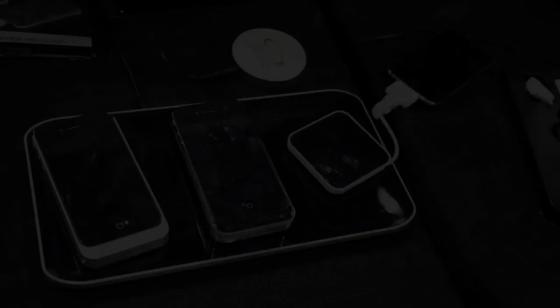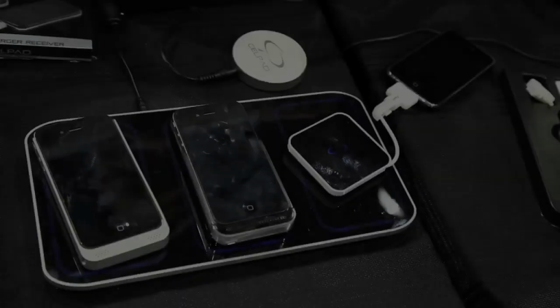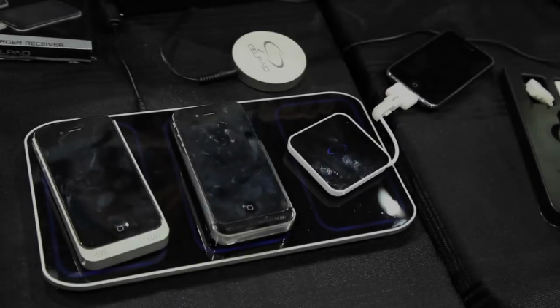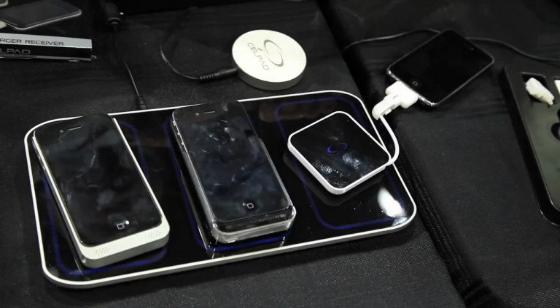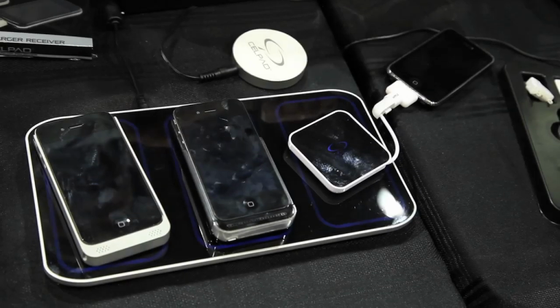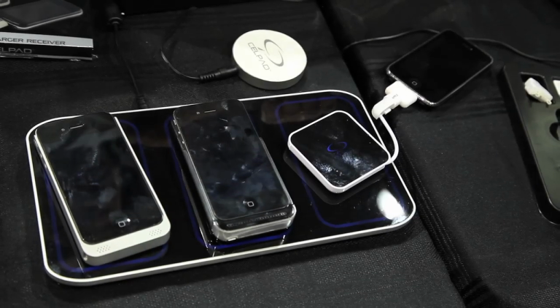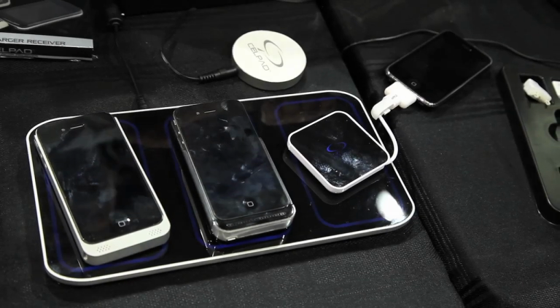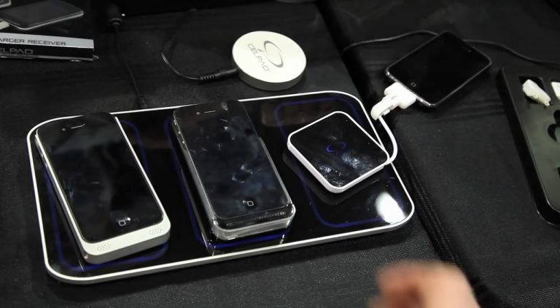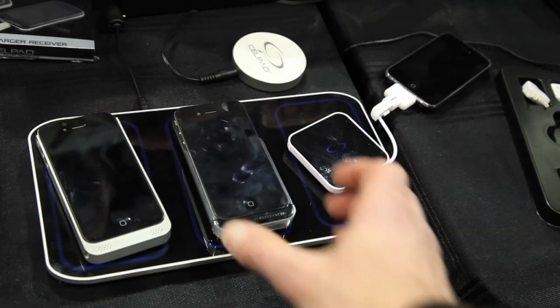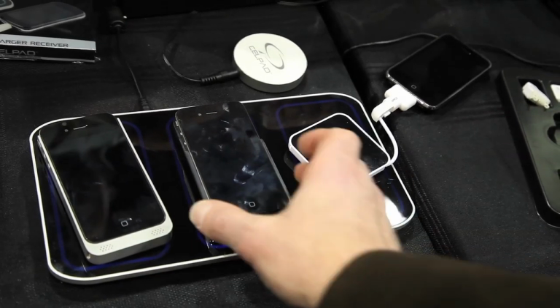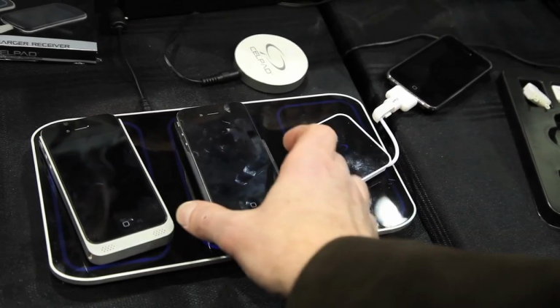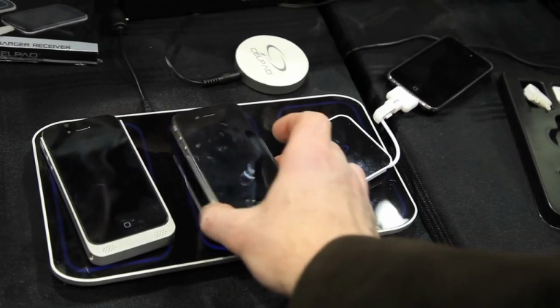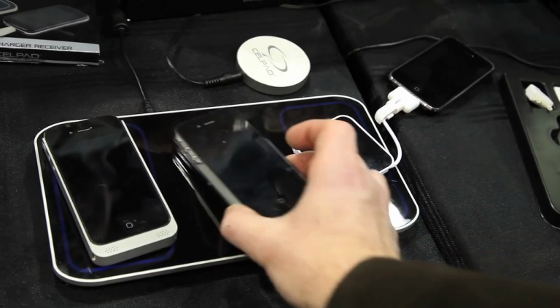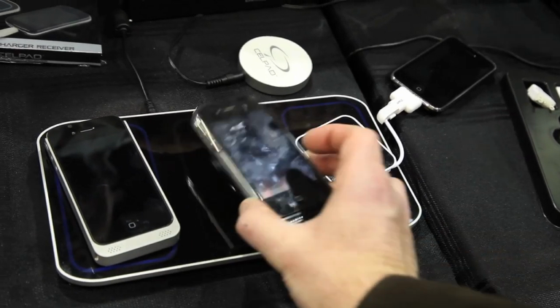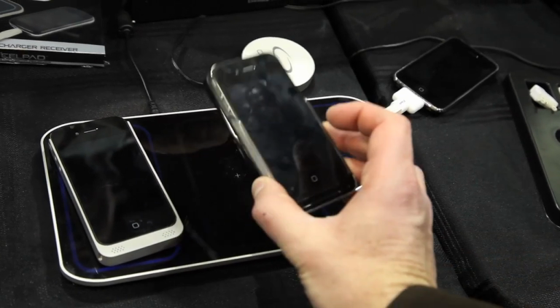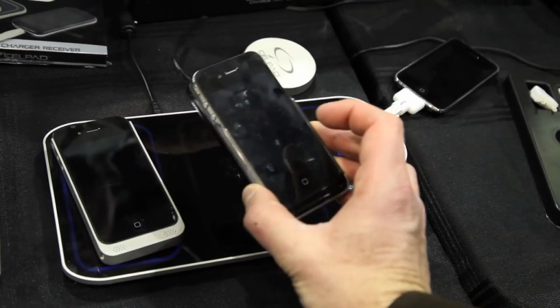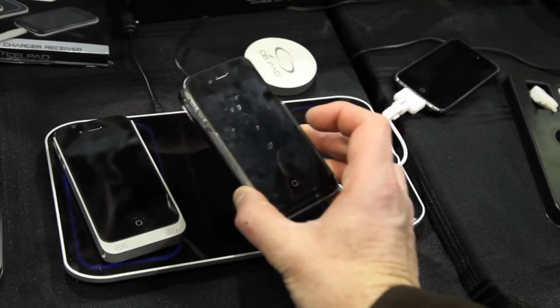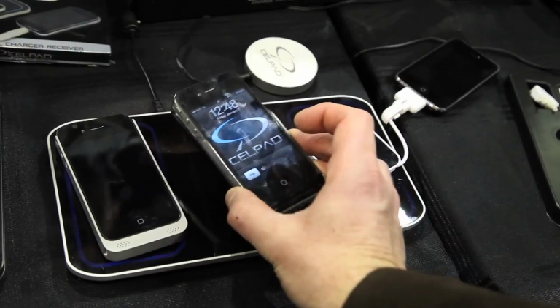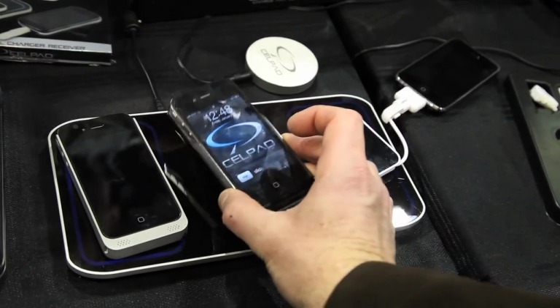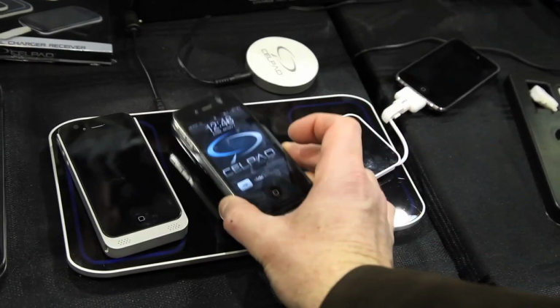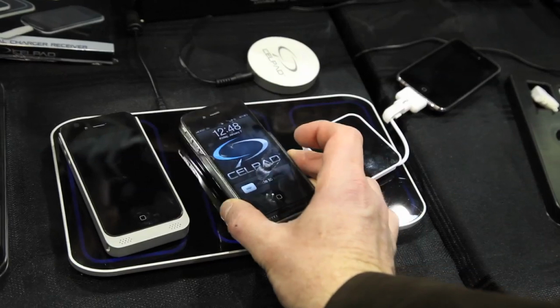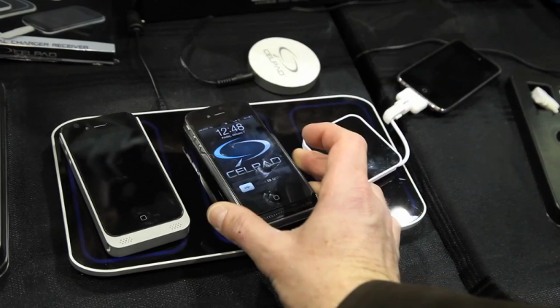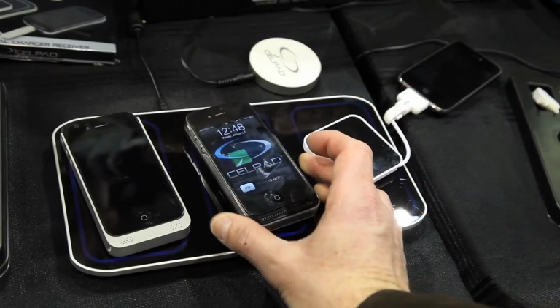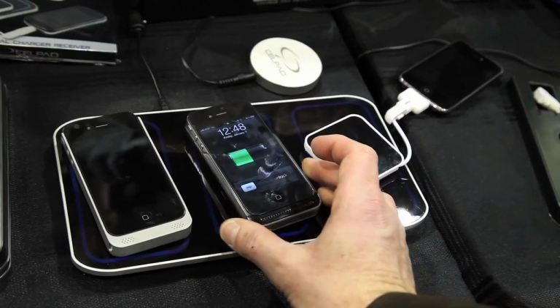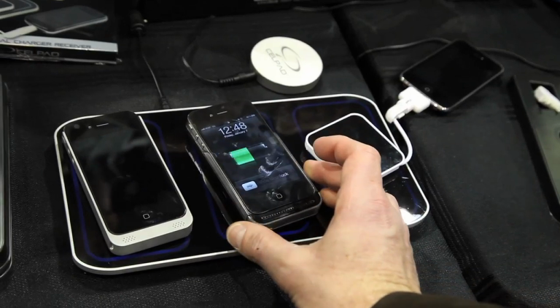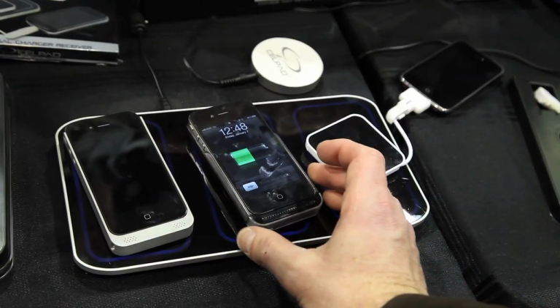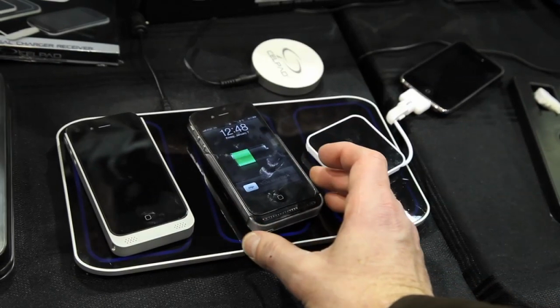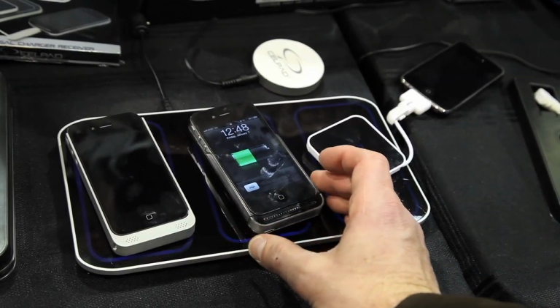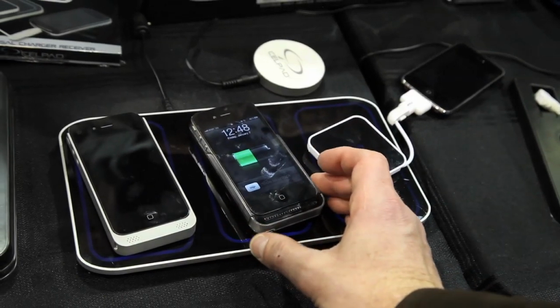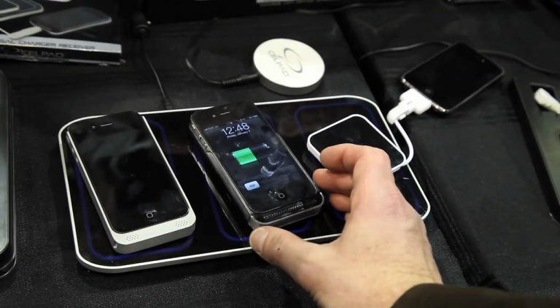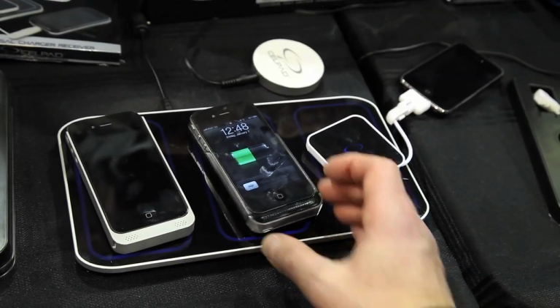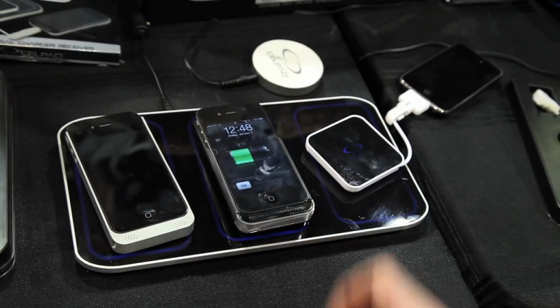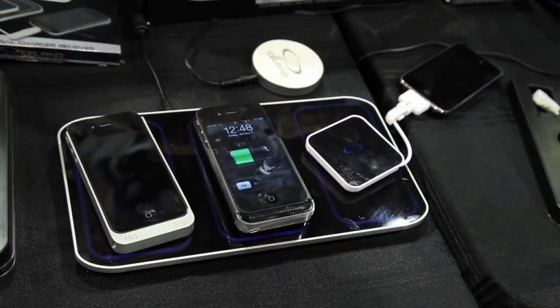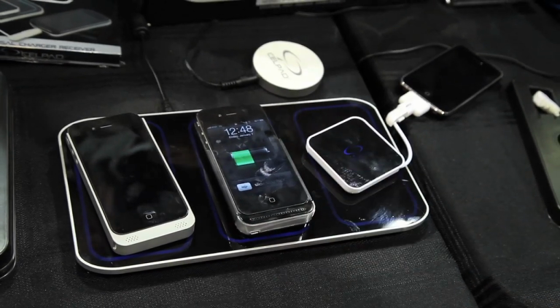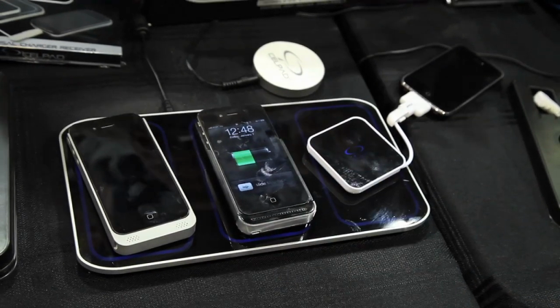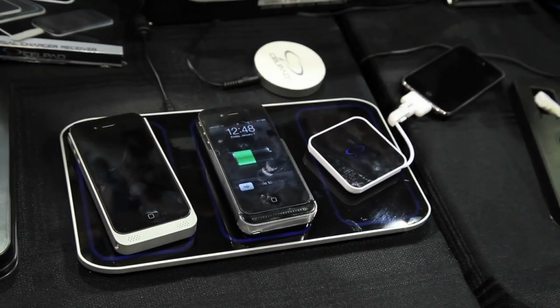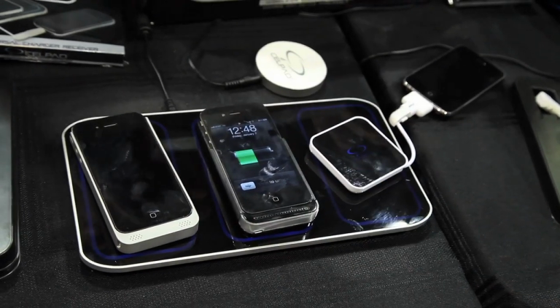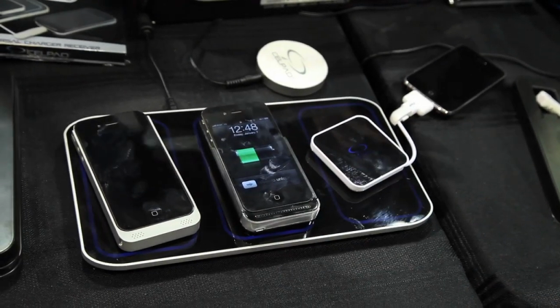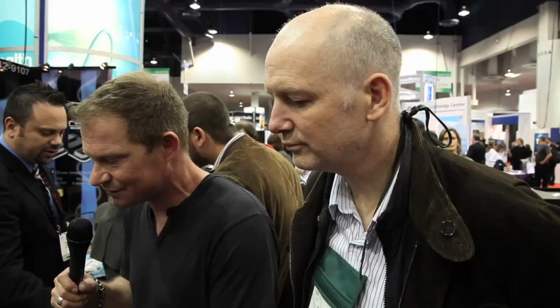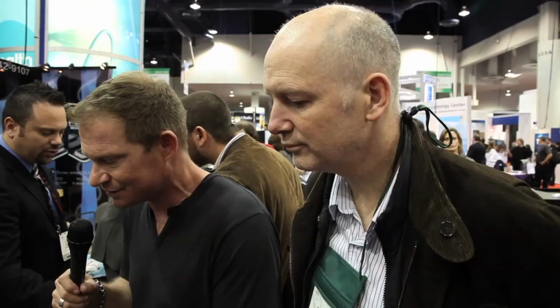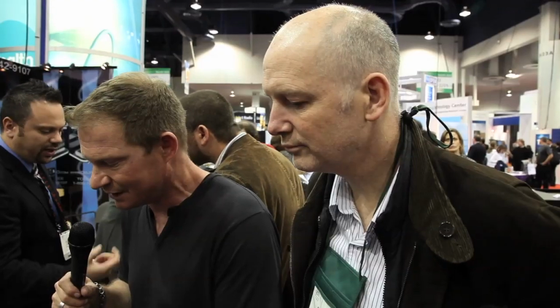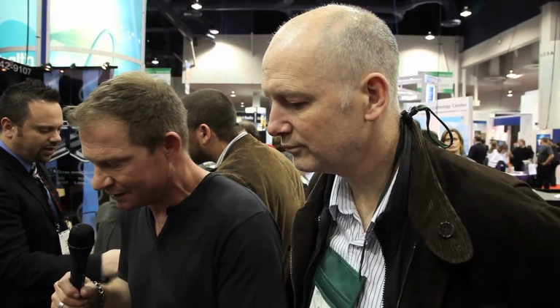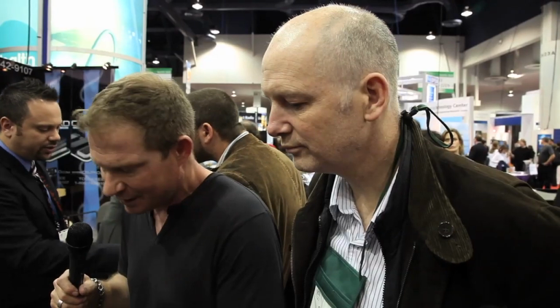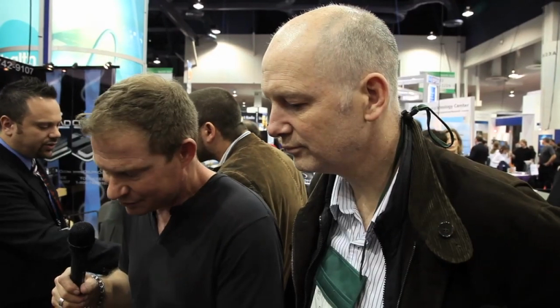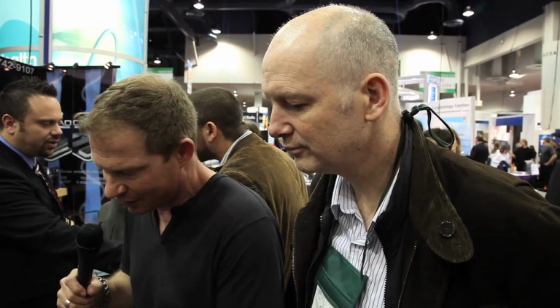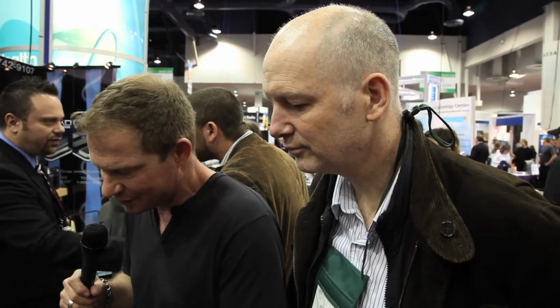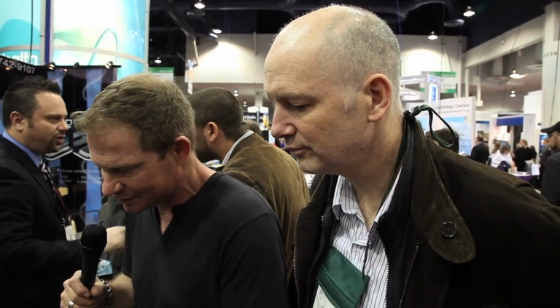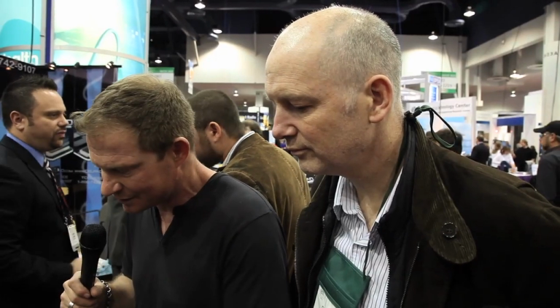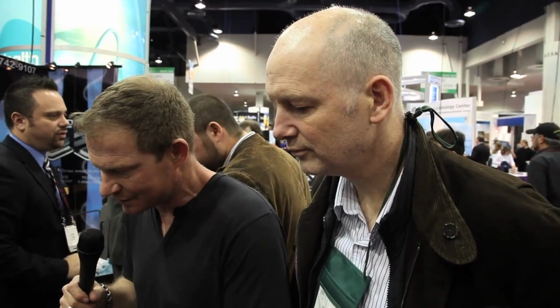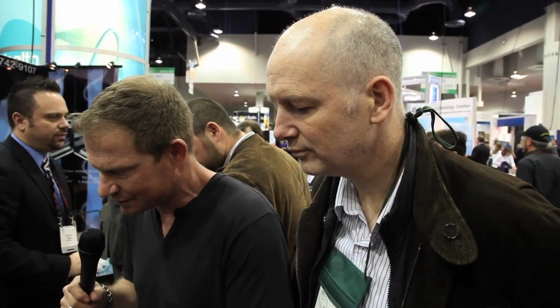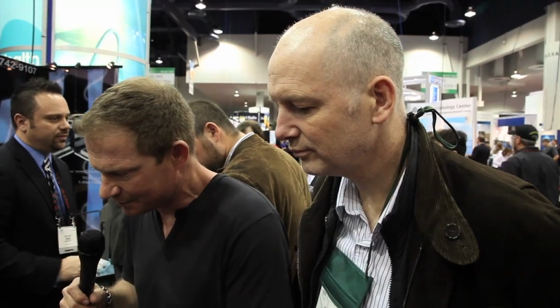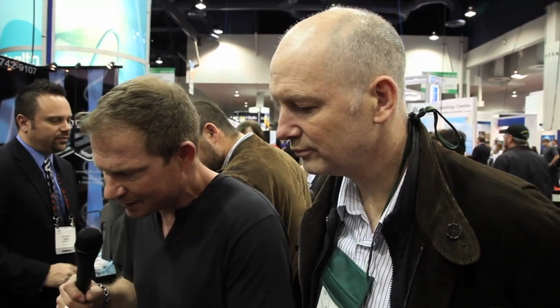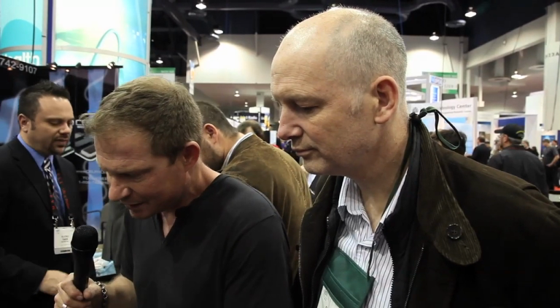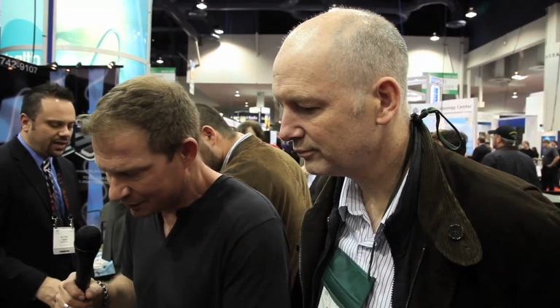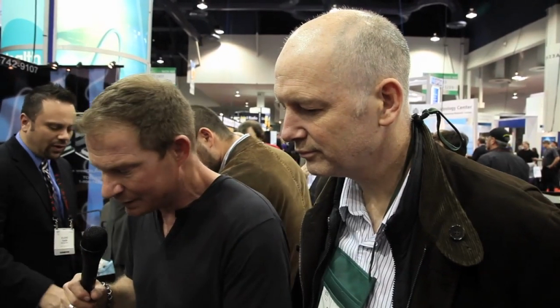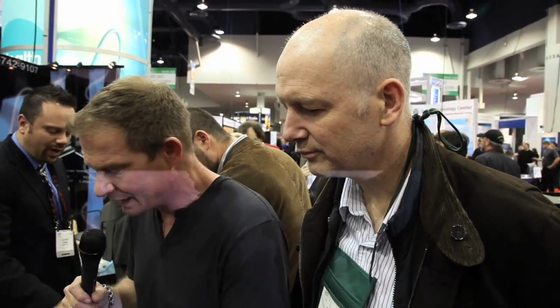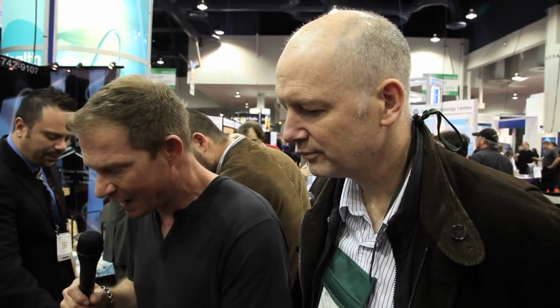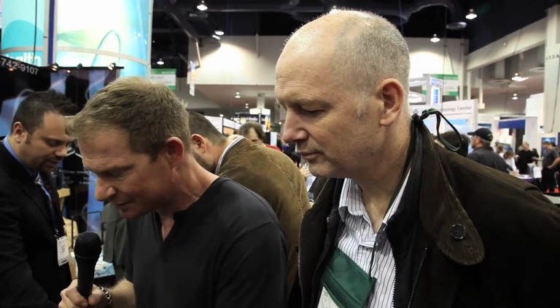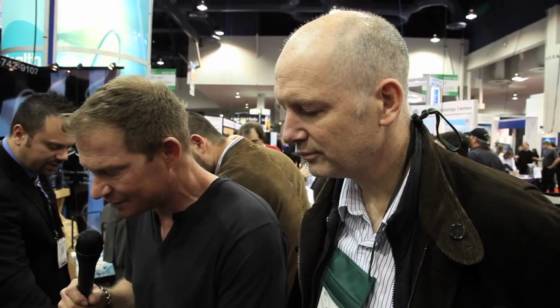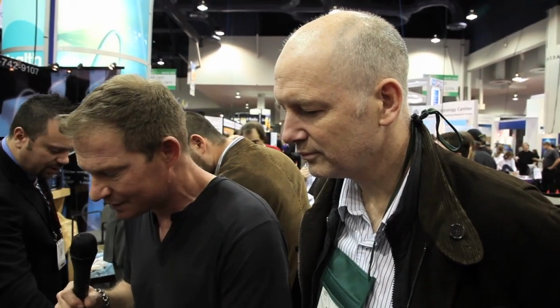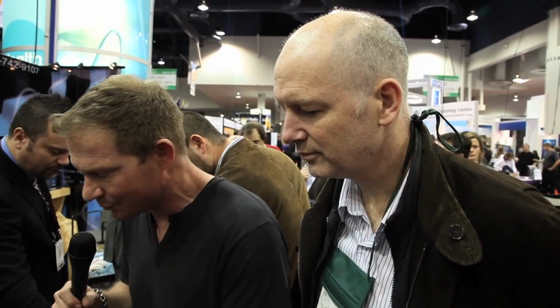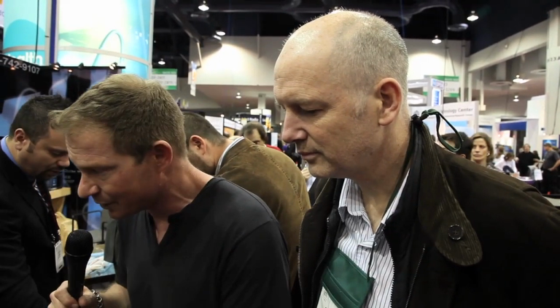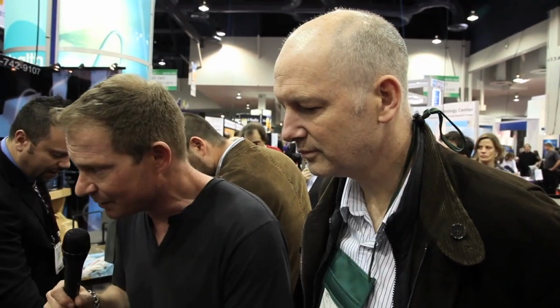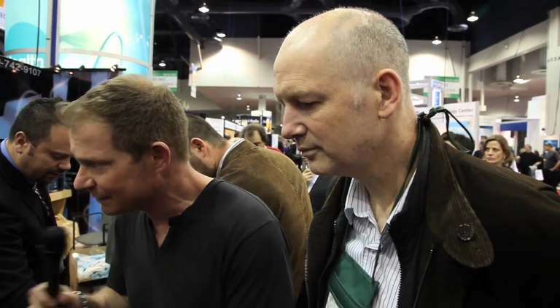Alright, we're here with Nick Torres from Cellpad Inc. We've got this really cool induction charging system. Nick, how does this thing work, man?